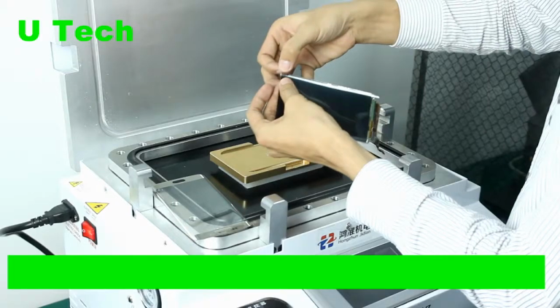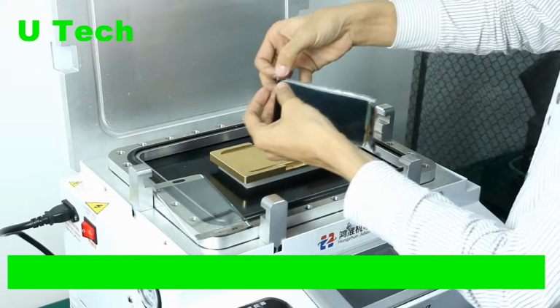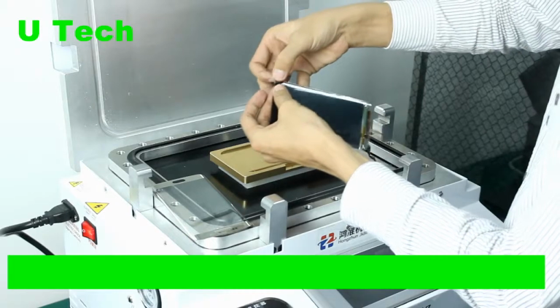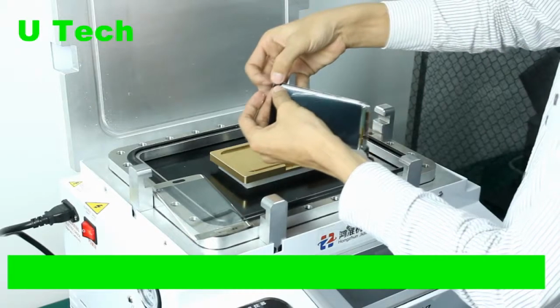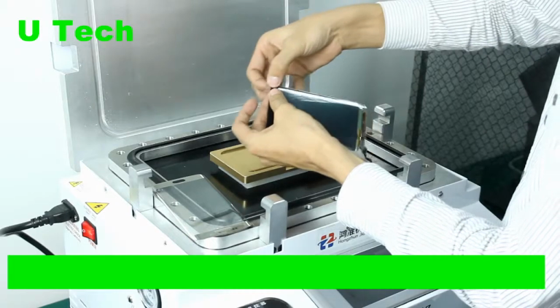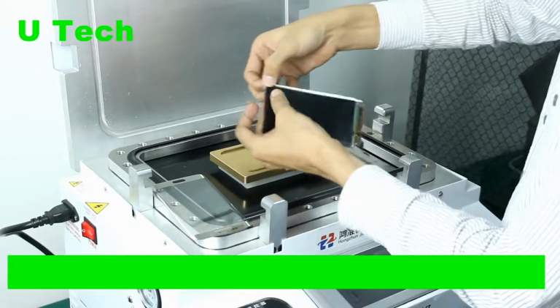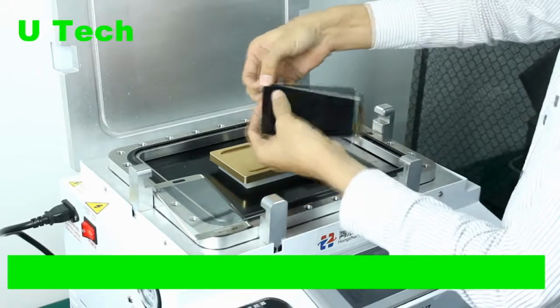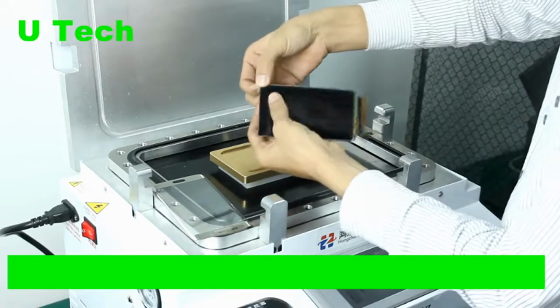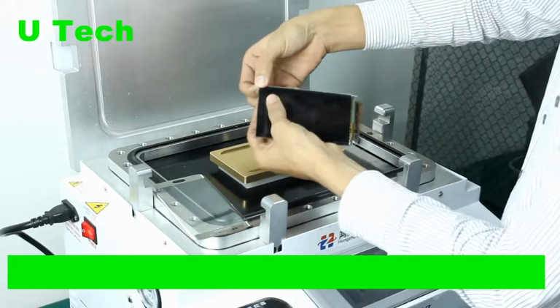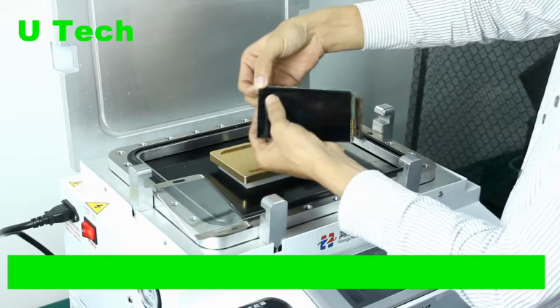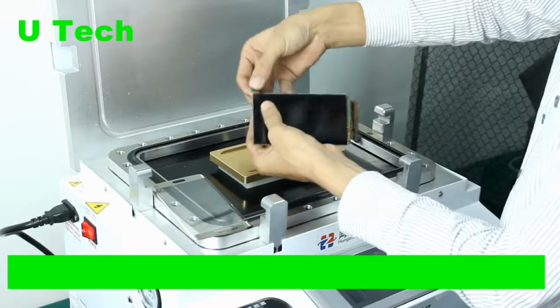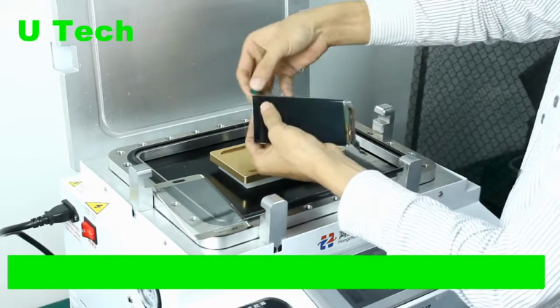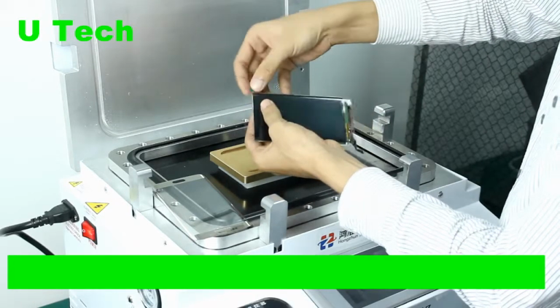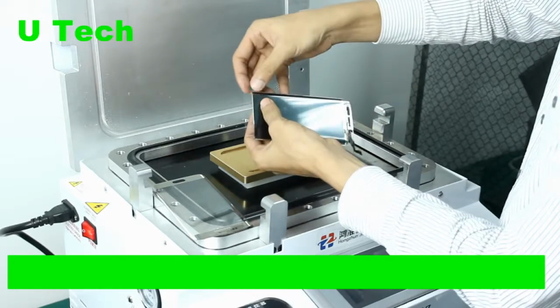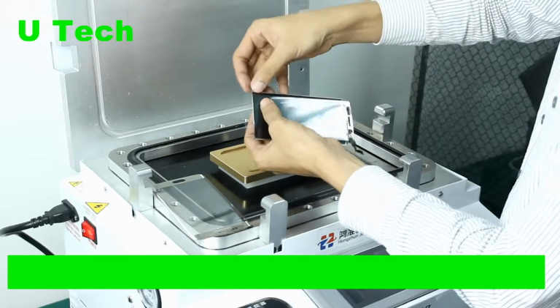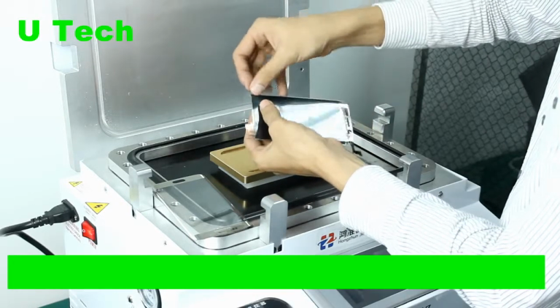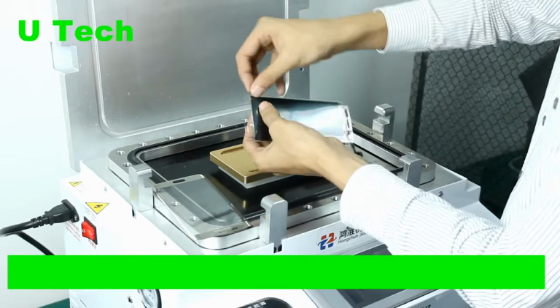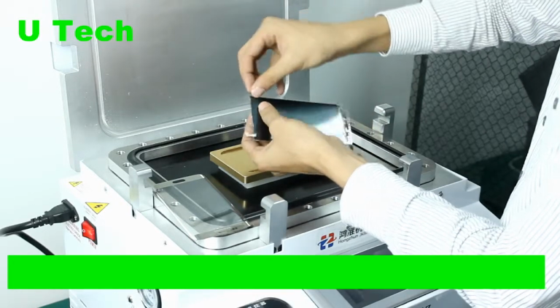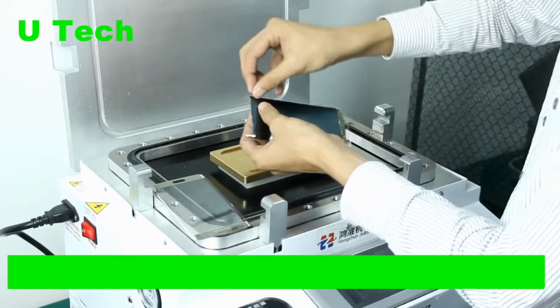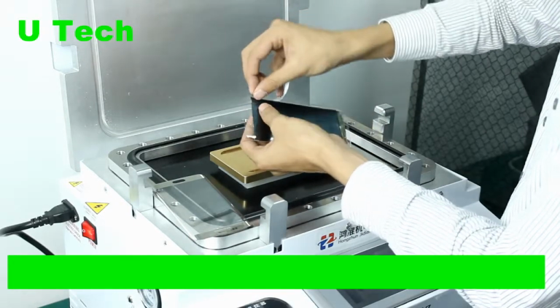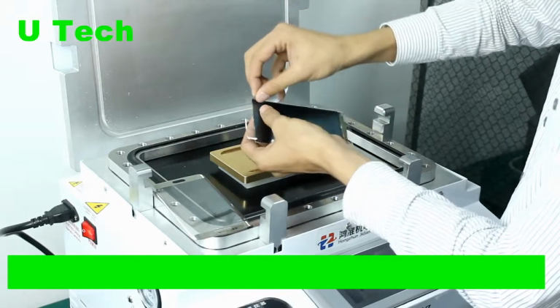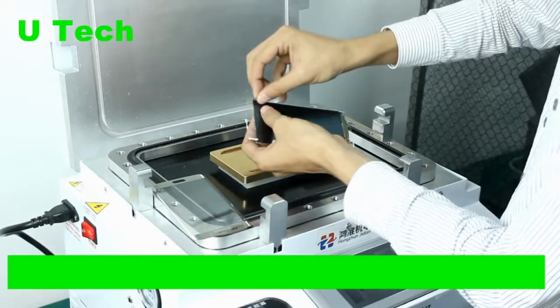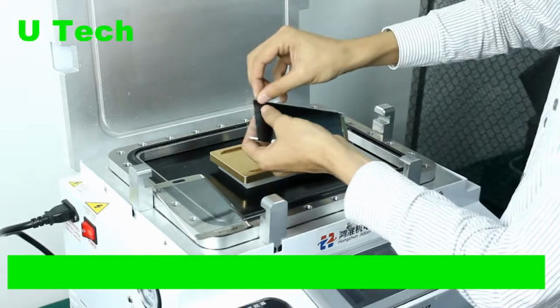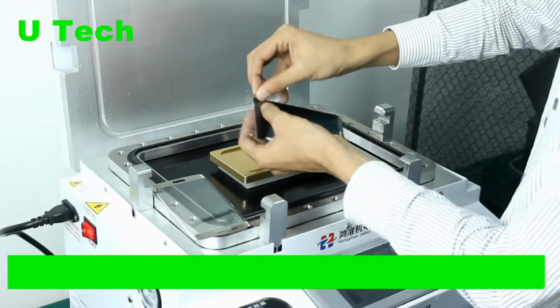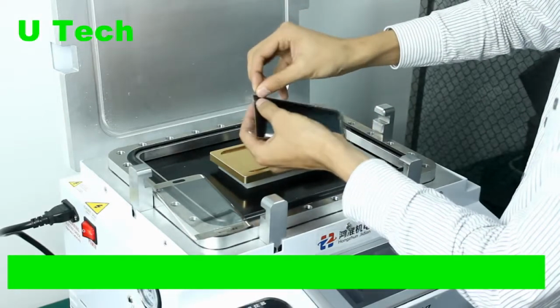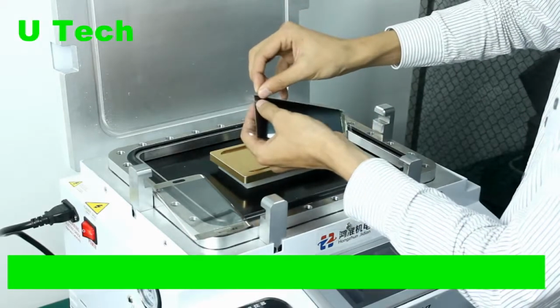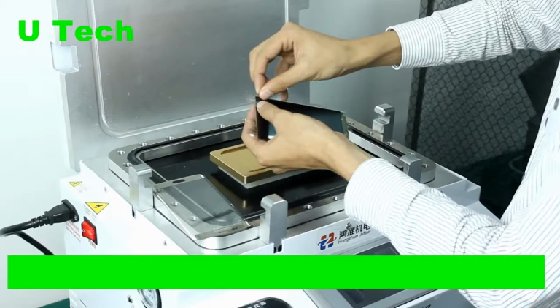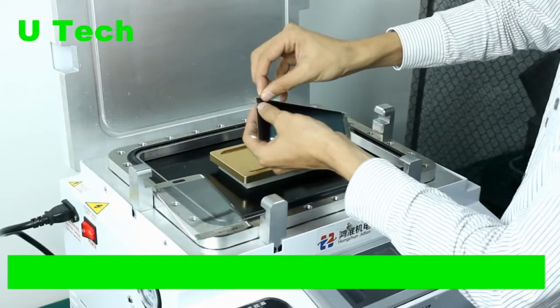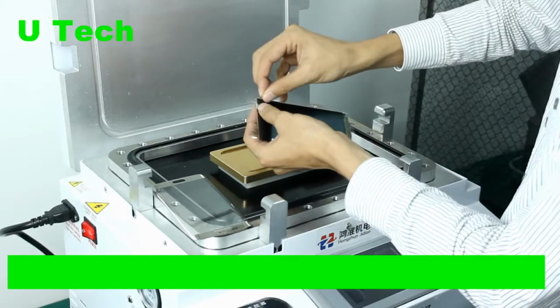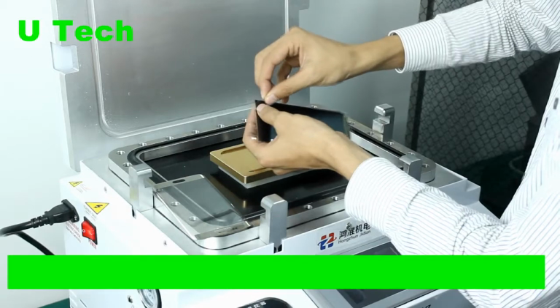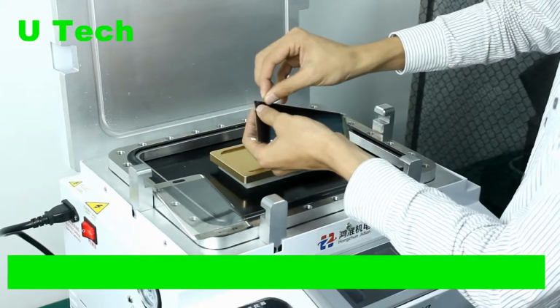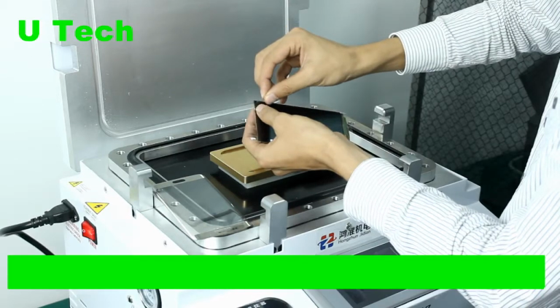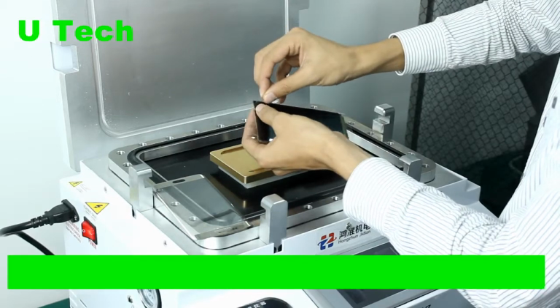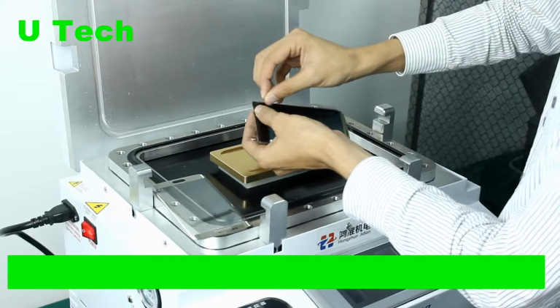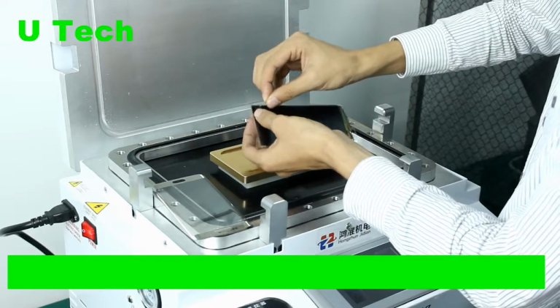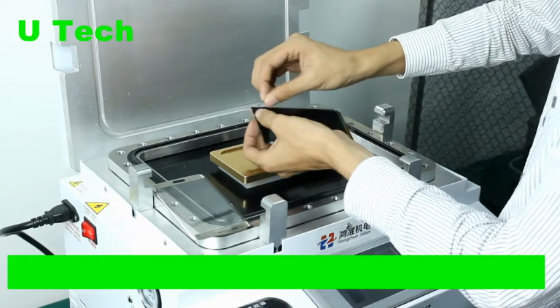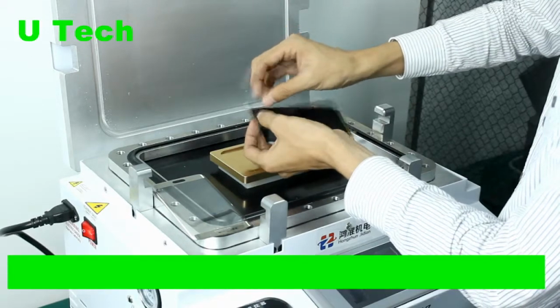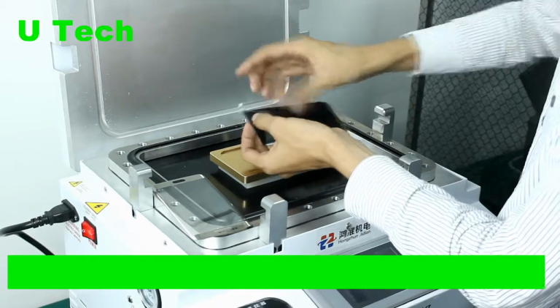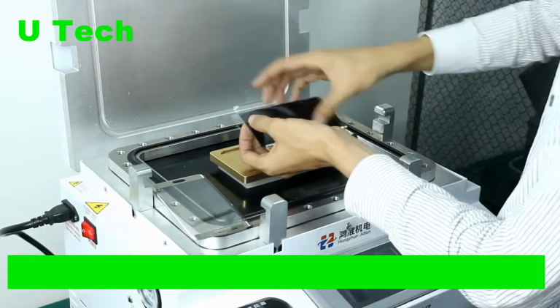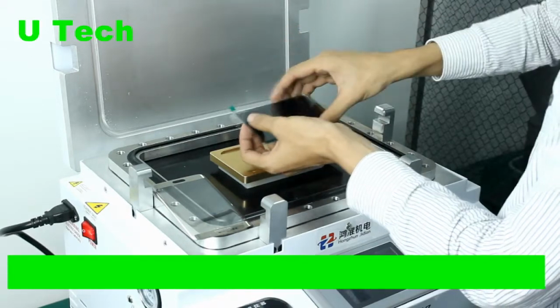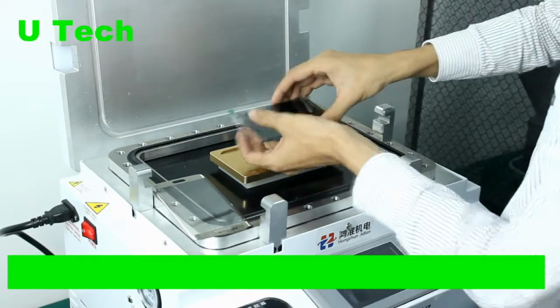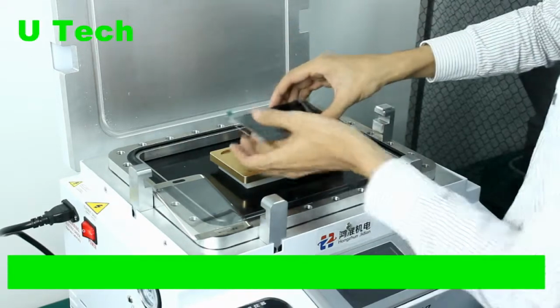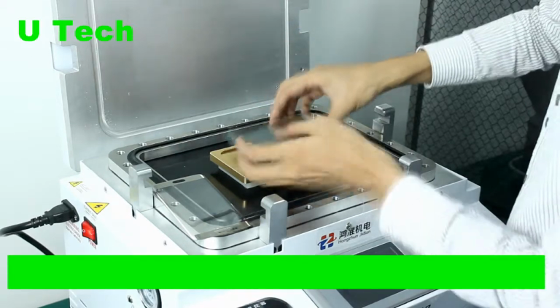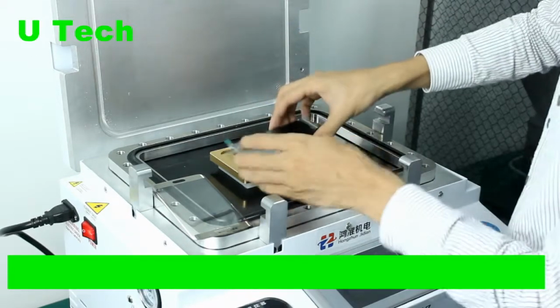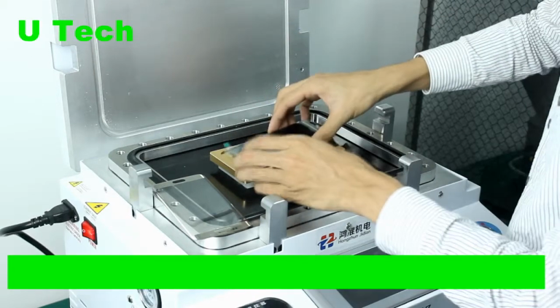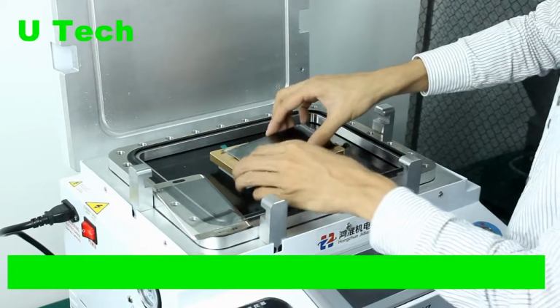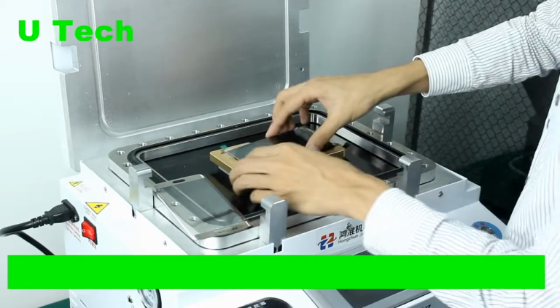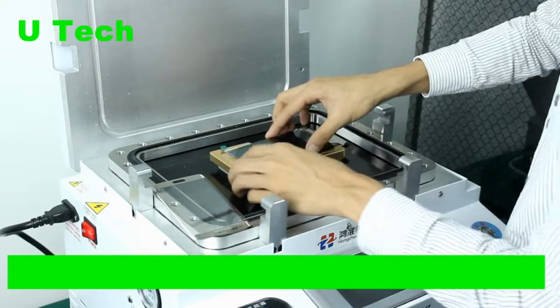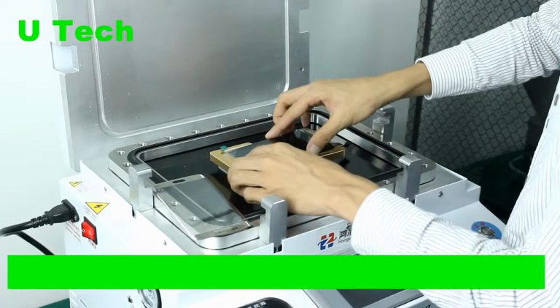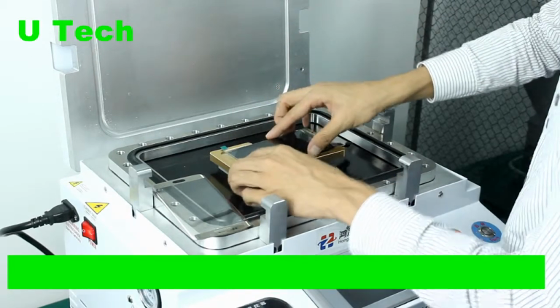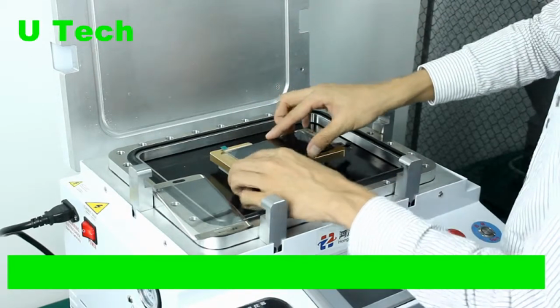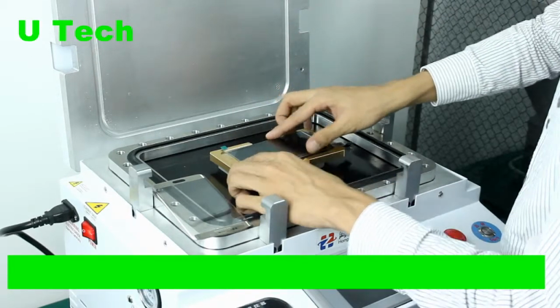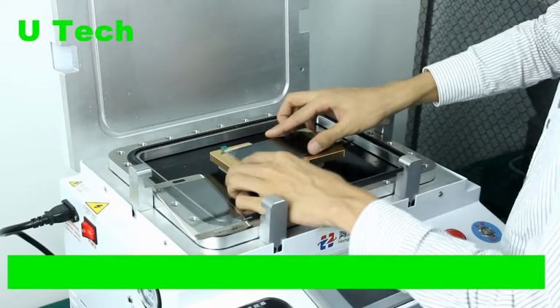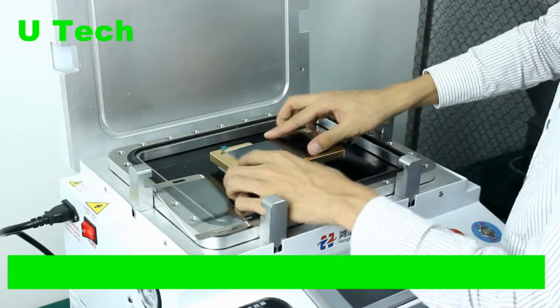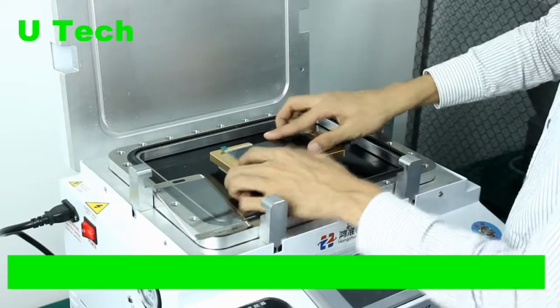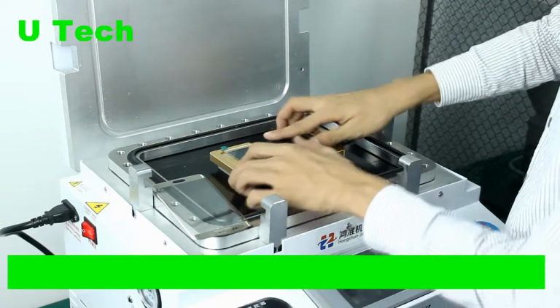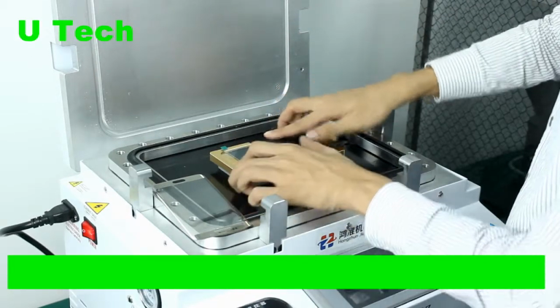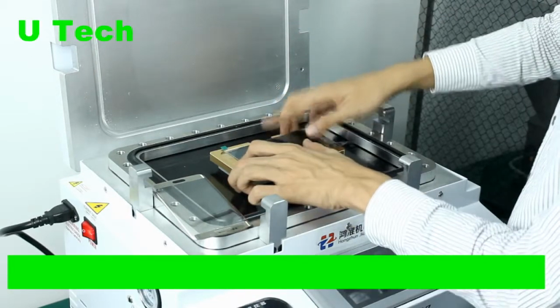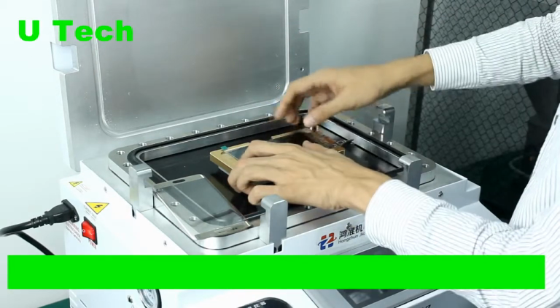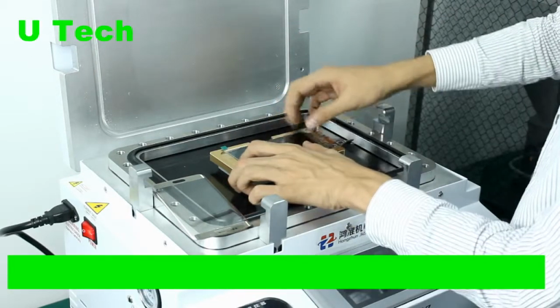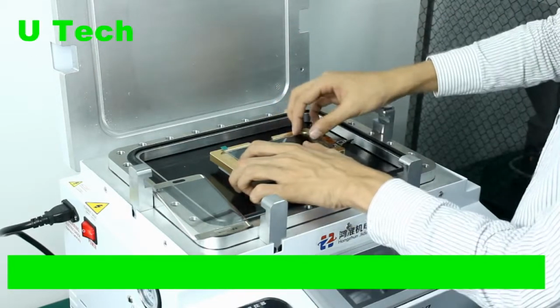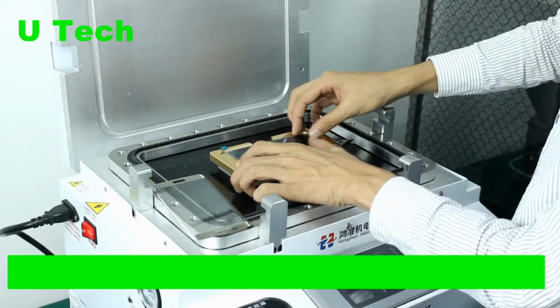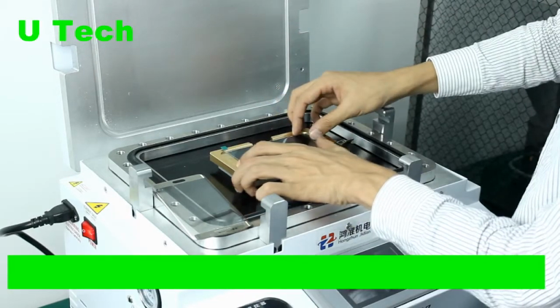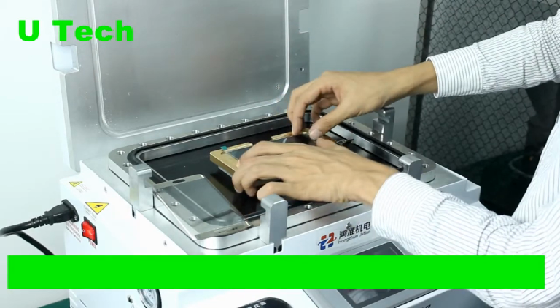Hello everyone, welcome to my channel. Today I will show you how to use the OneQ OCA laminating and bubbles removing machine to install this Samsung S6 LCM.